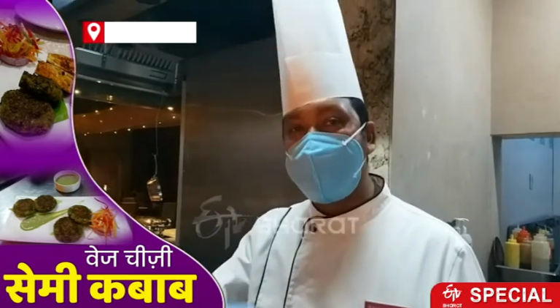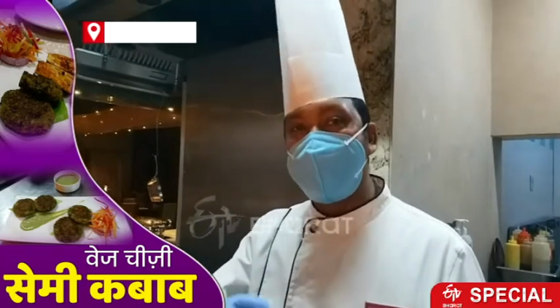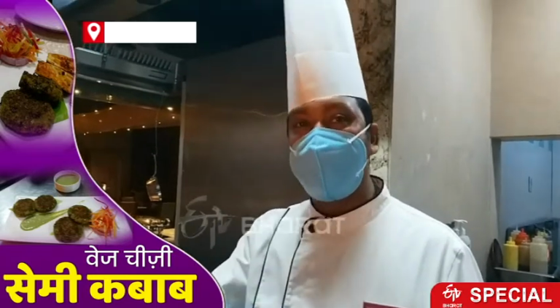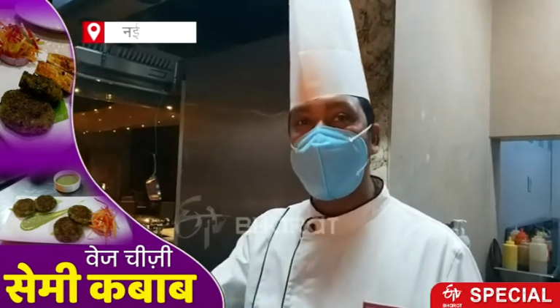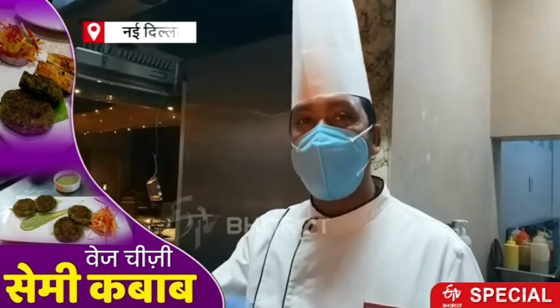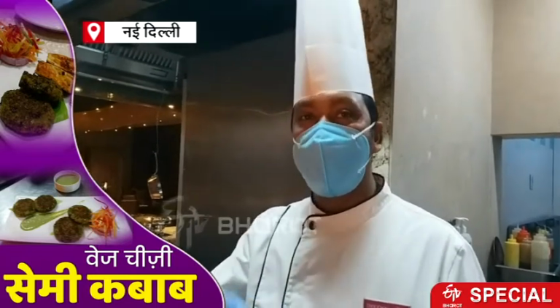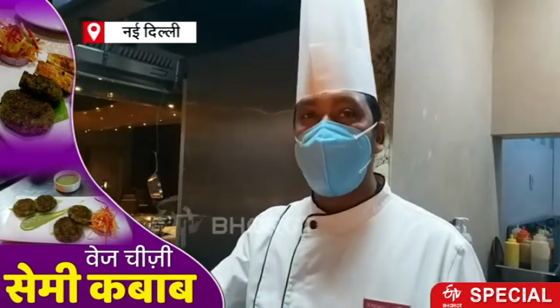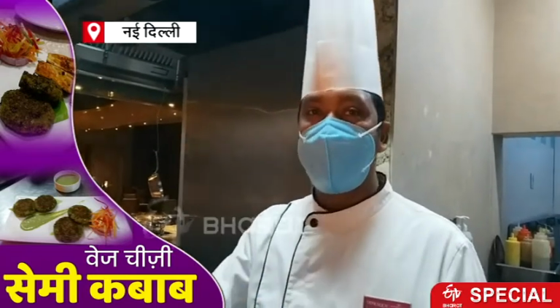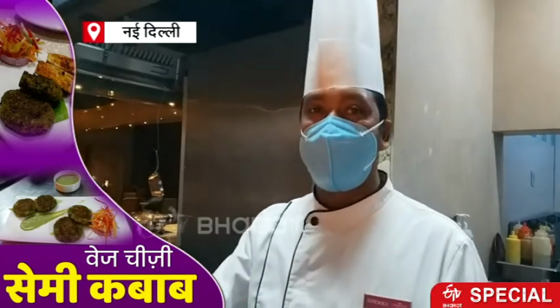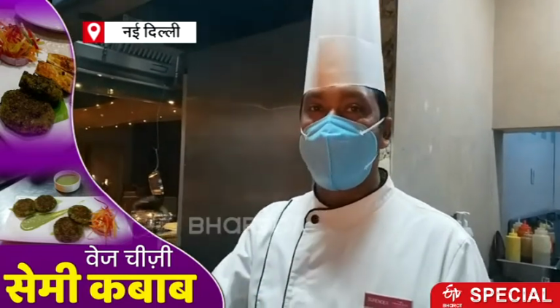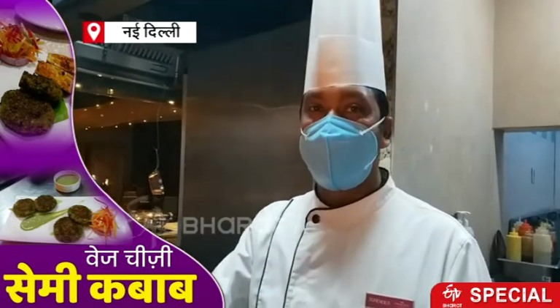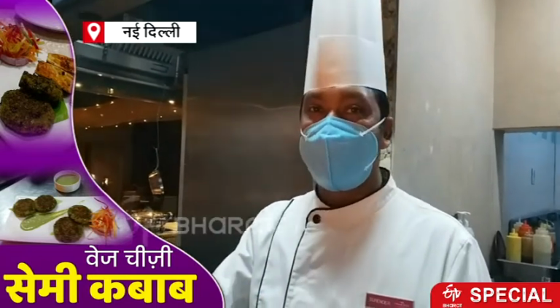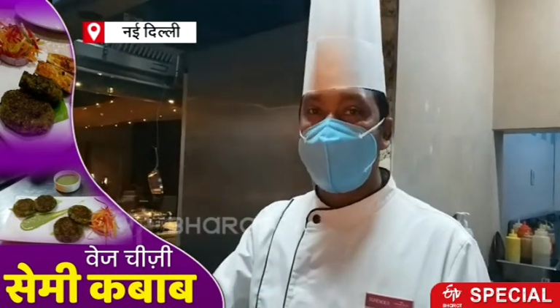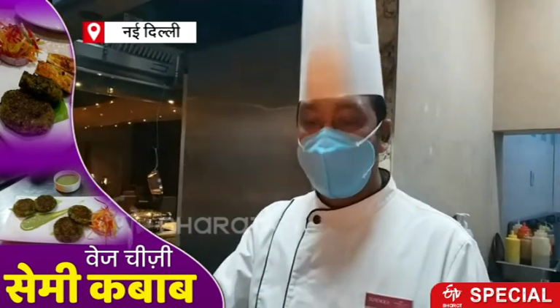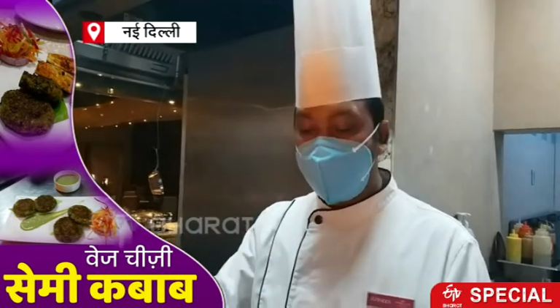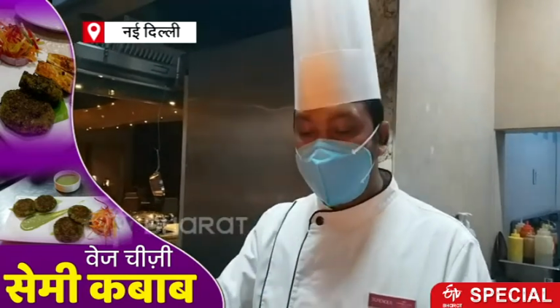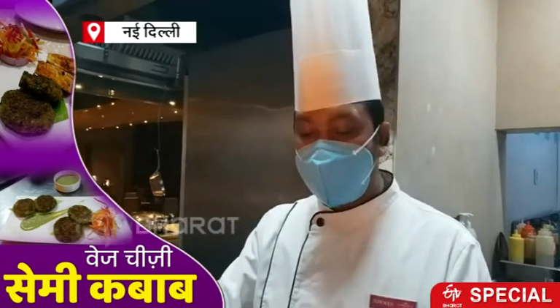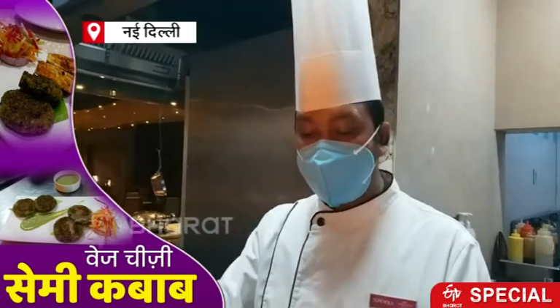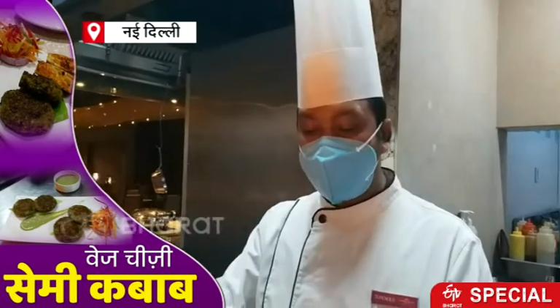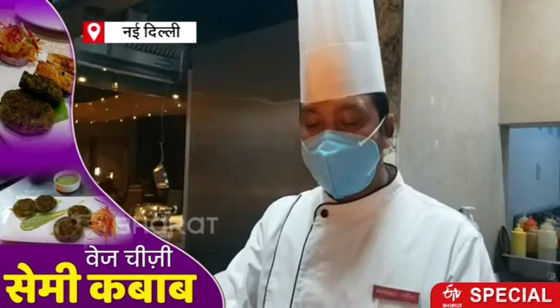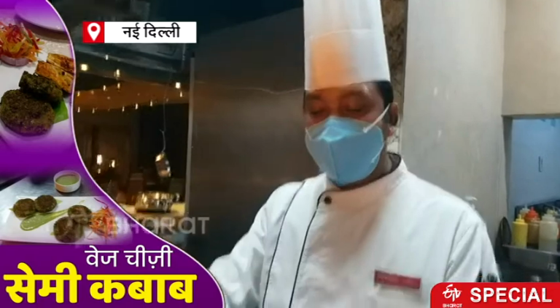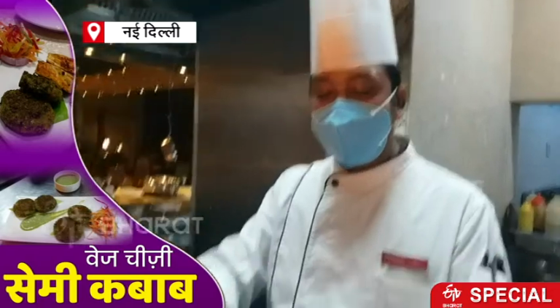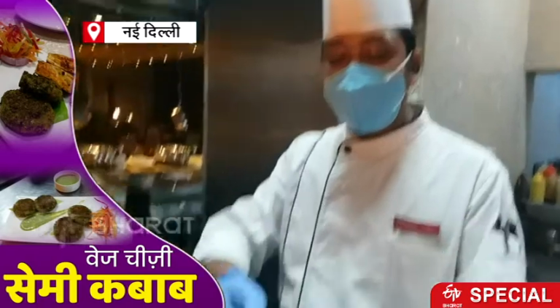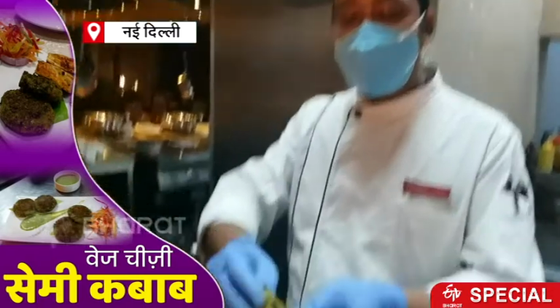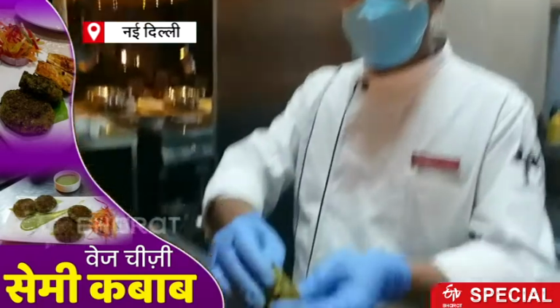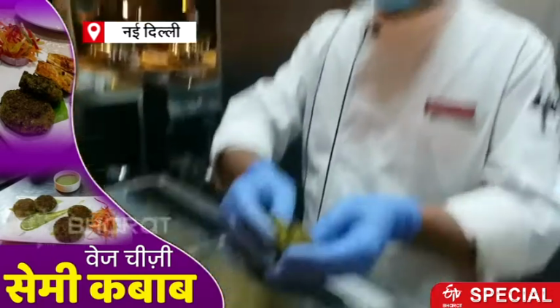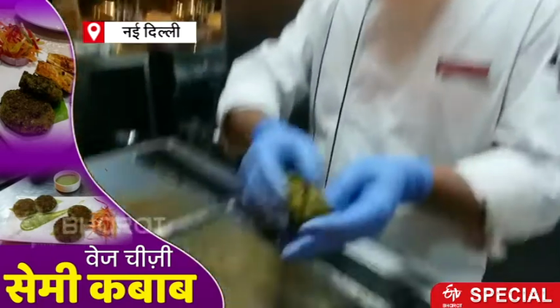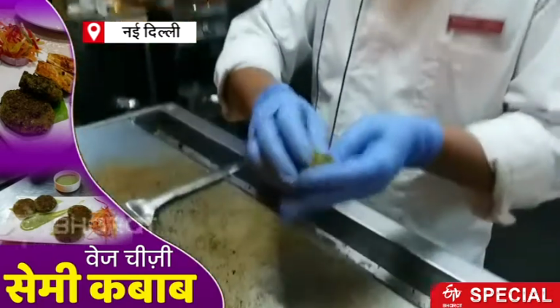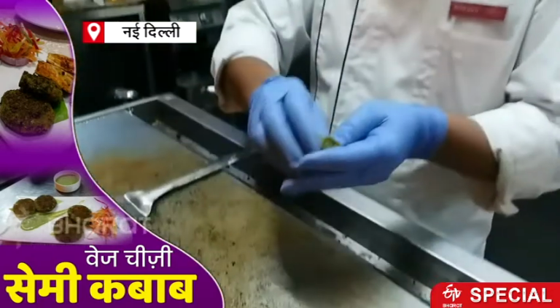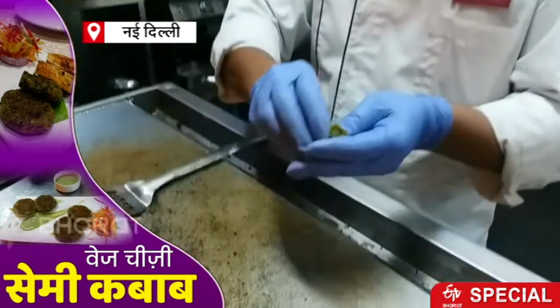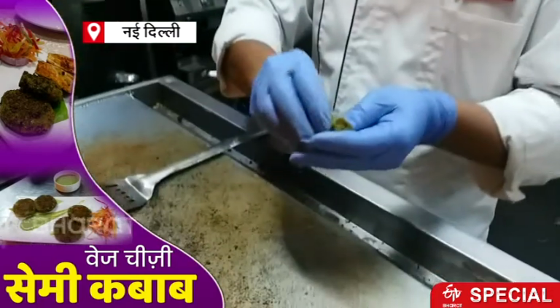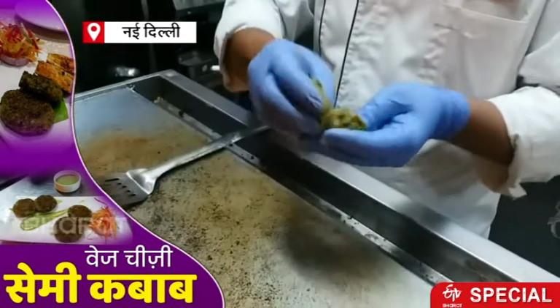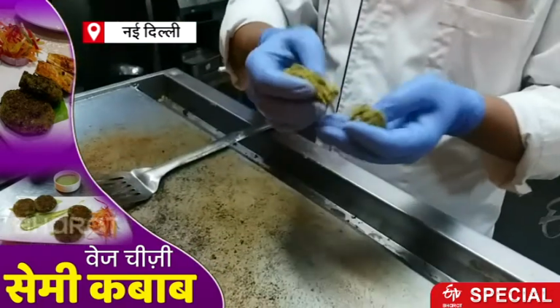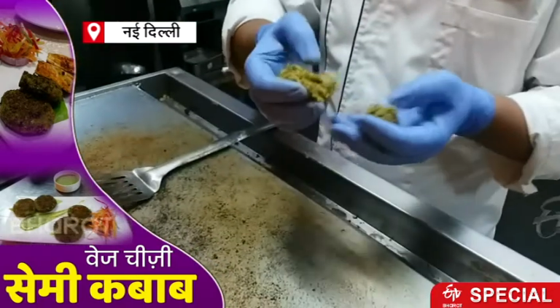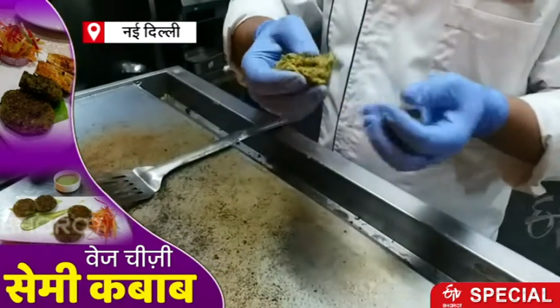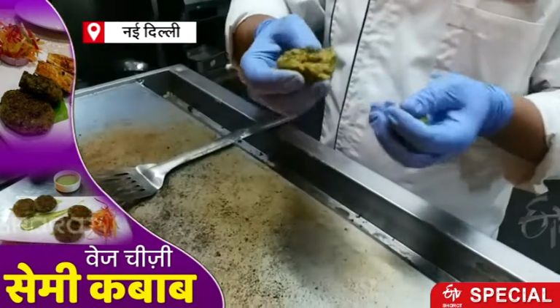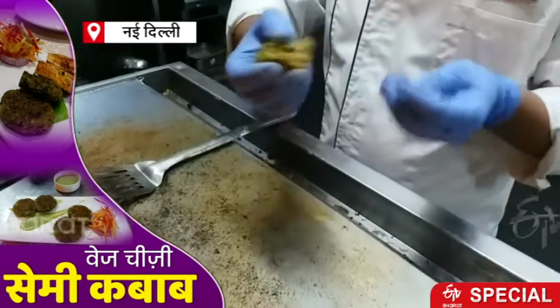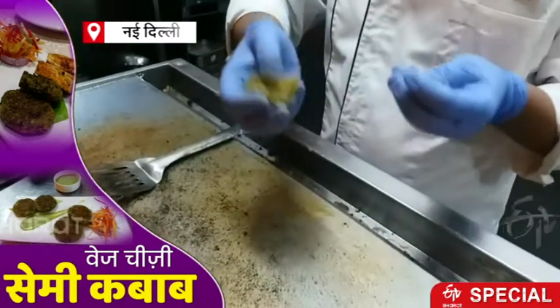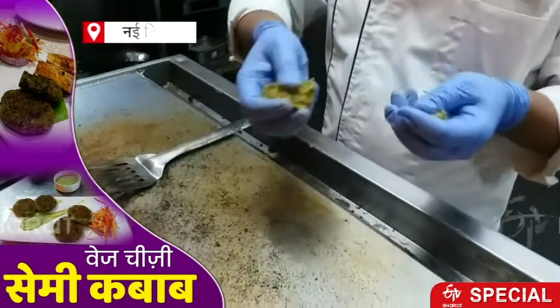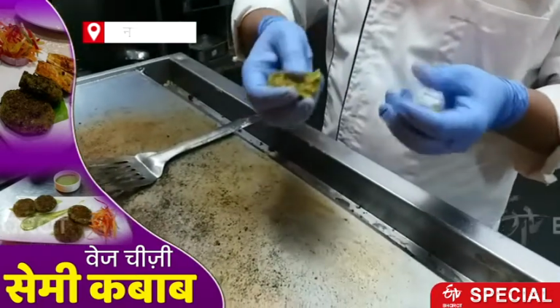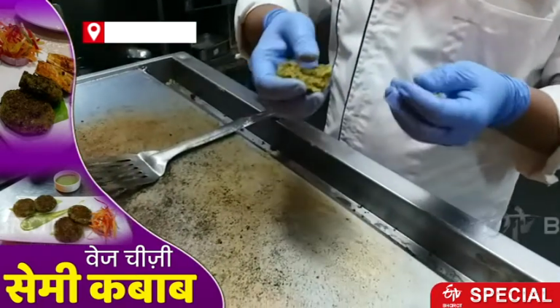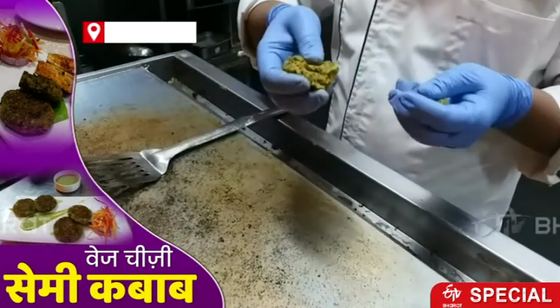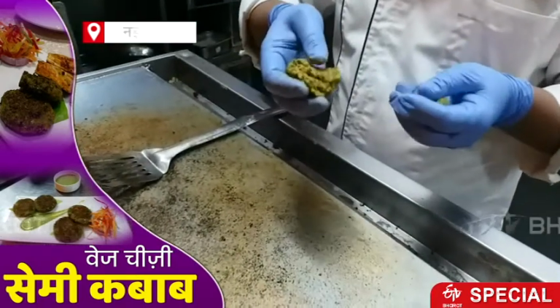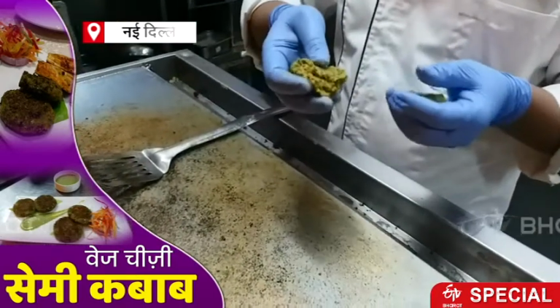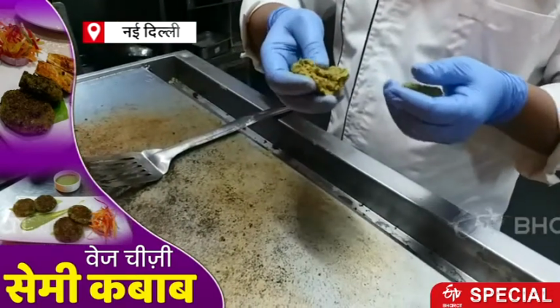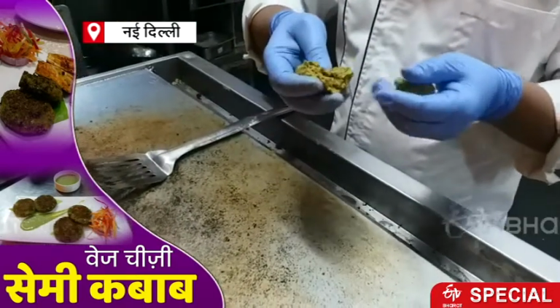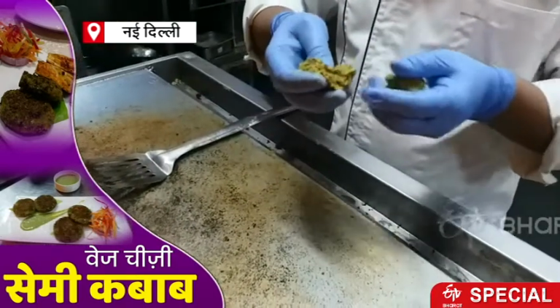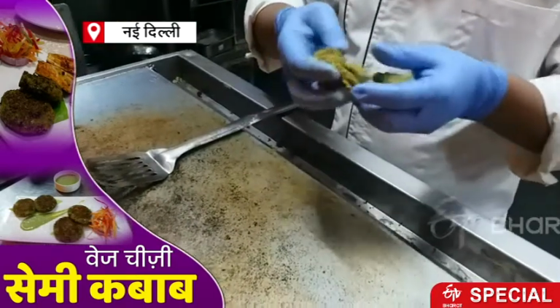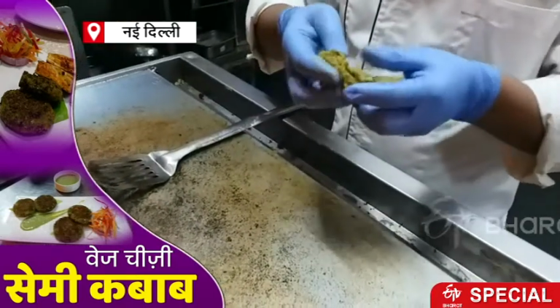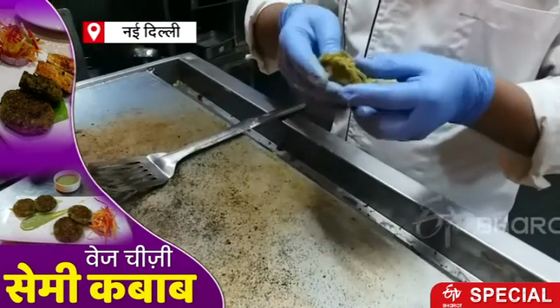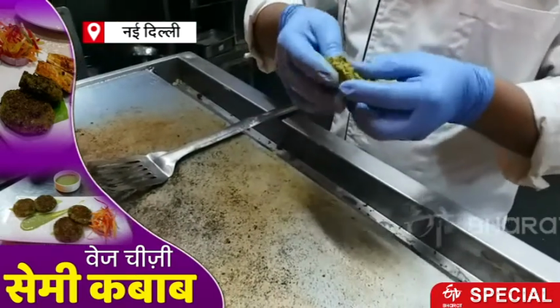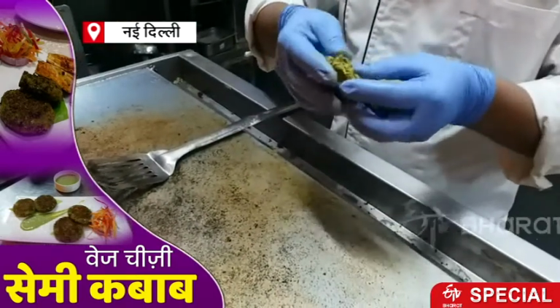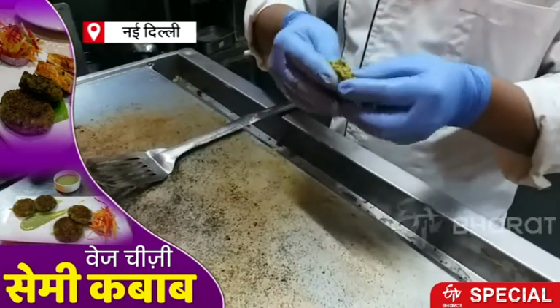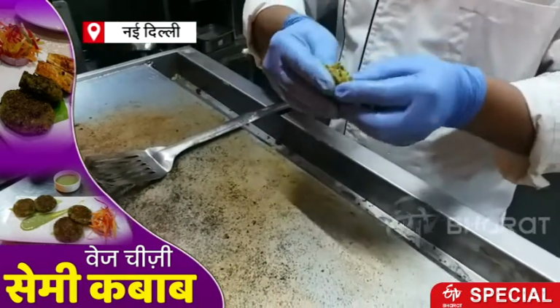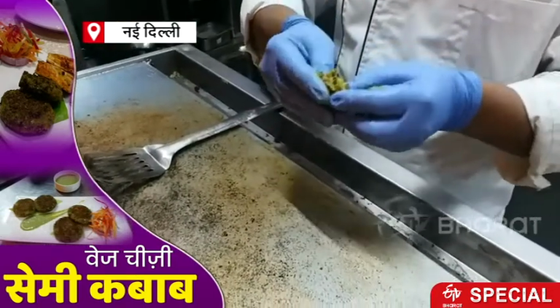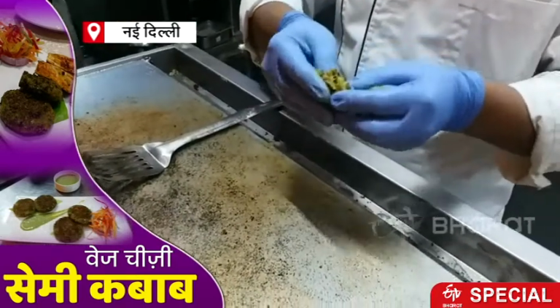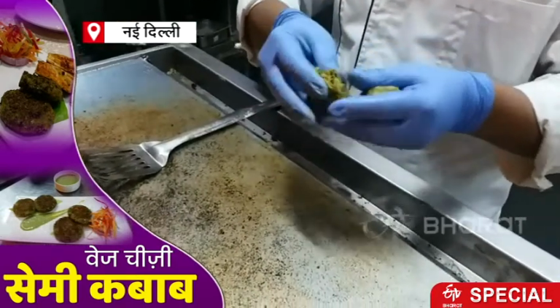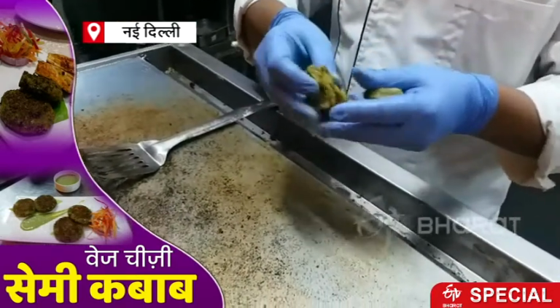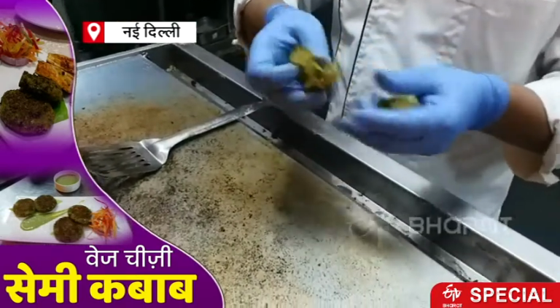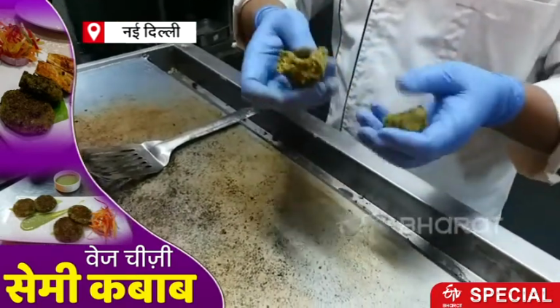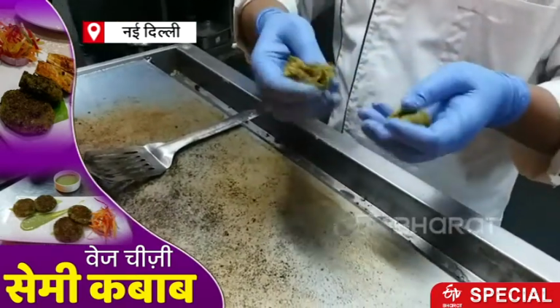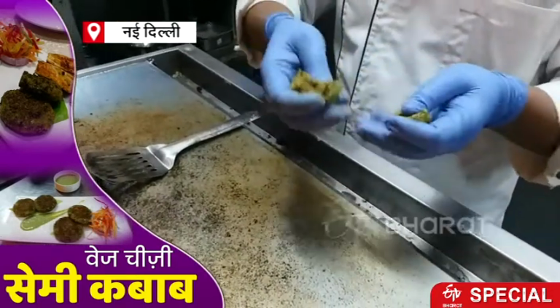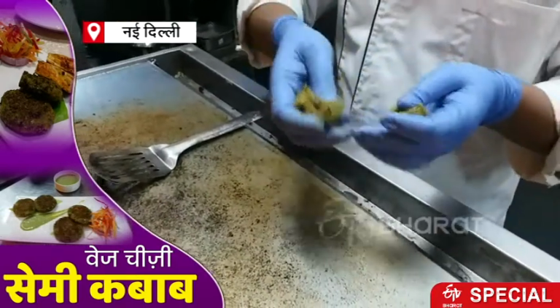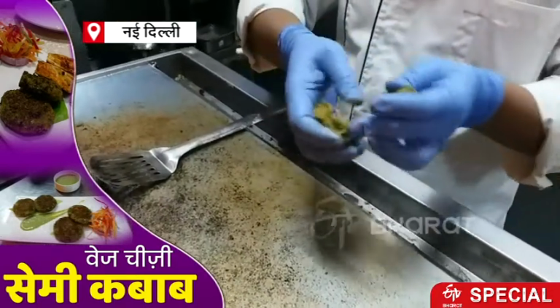After the roast, we have mixed it. Then we mixed it with the roasted chanay and corn flour.